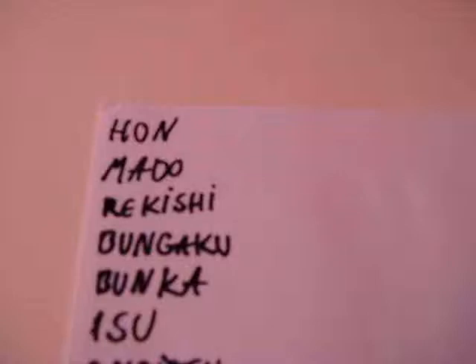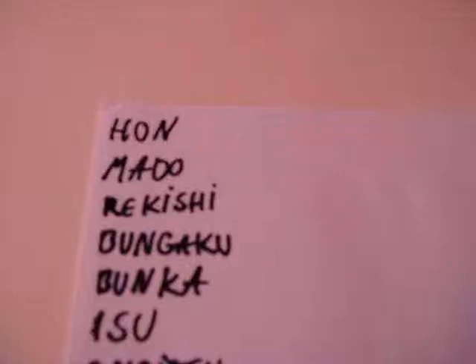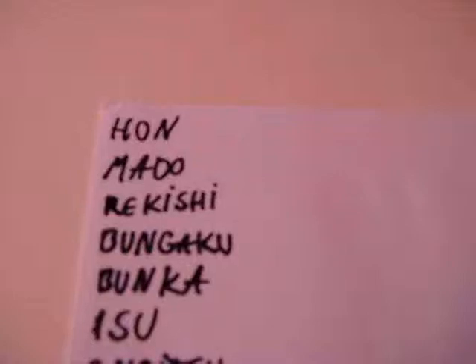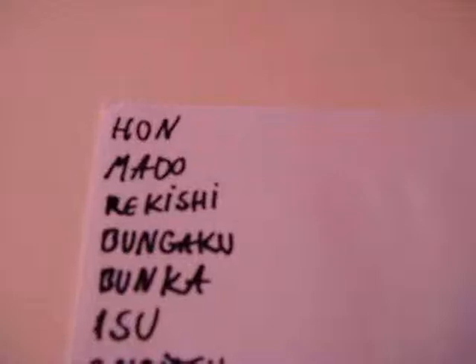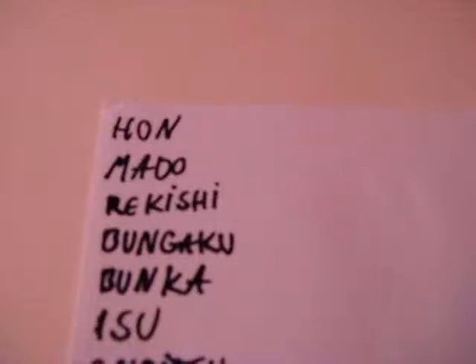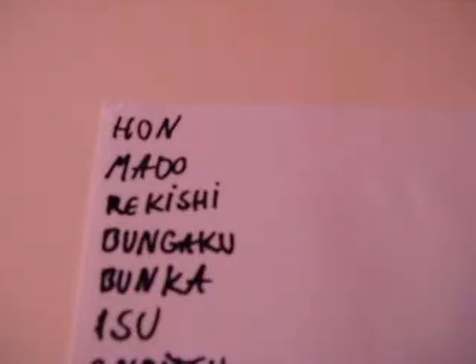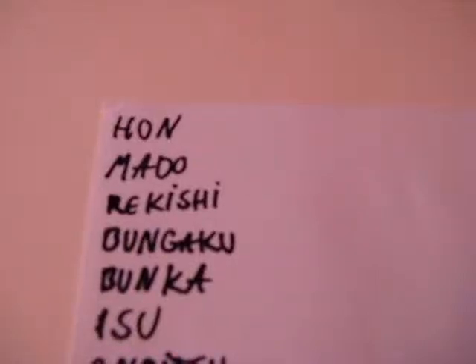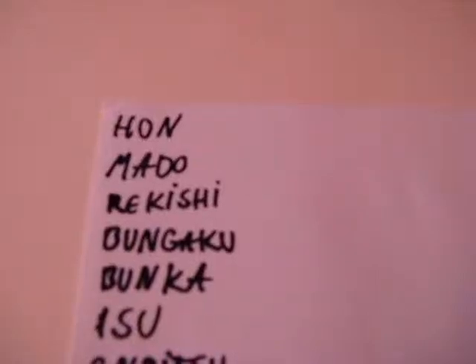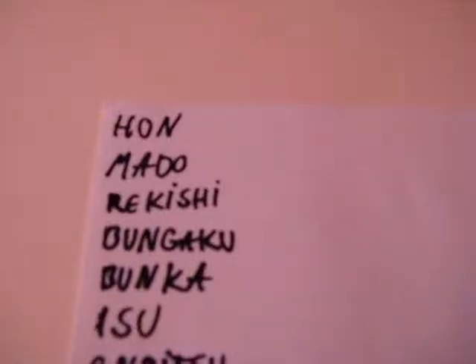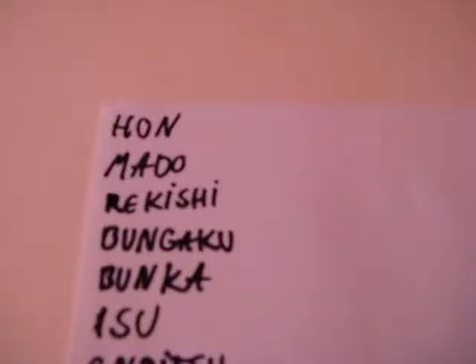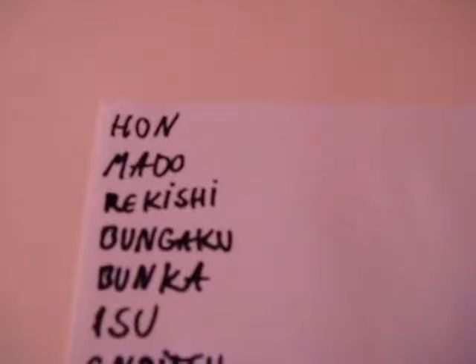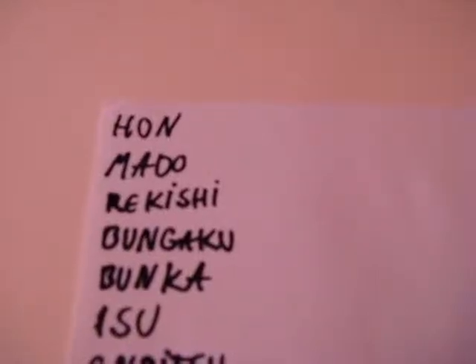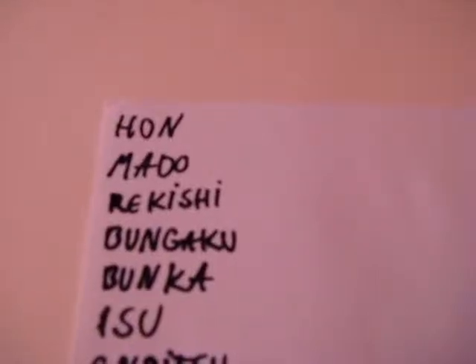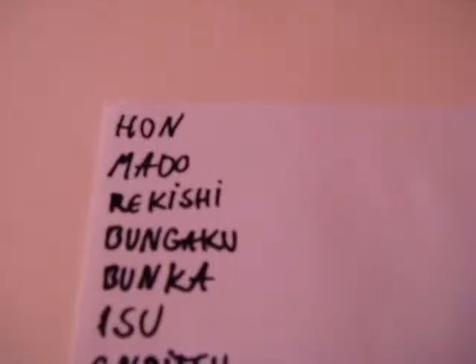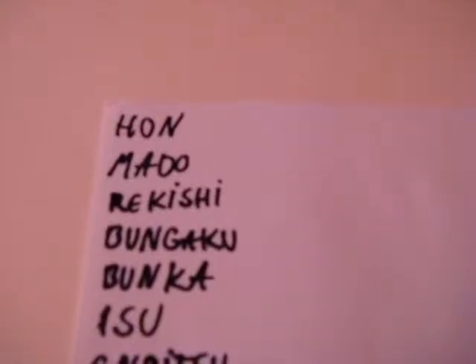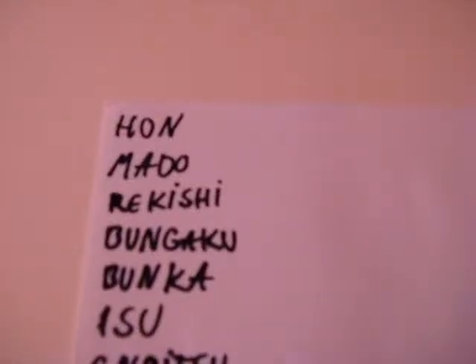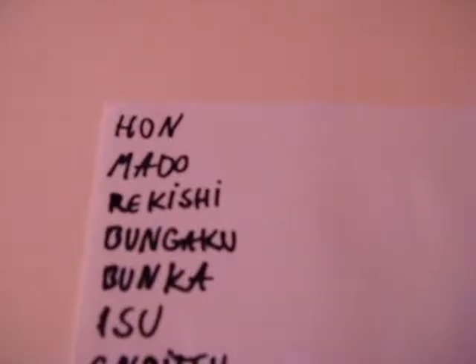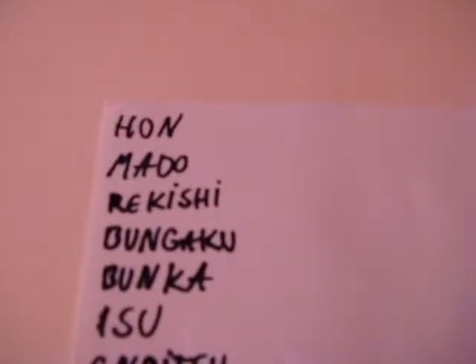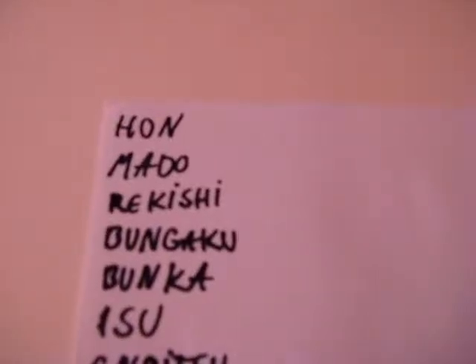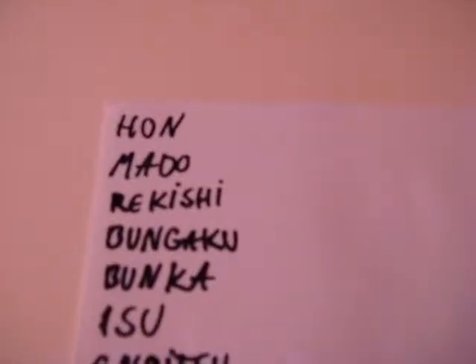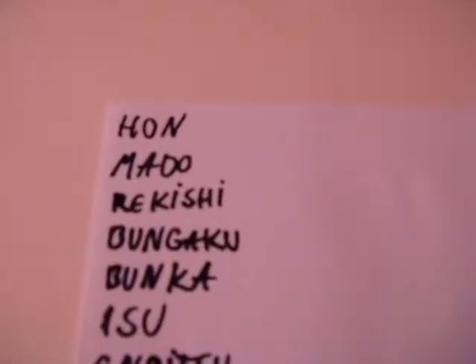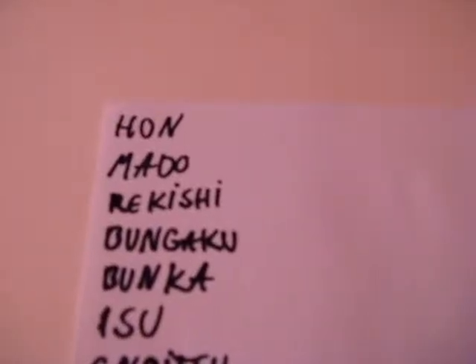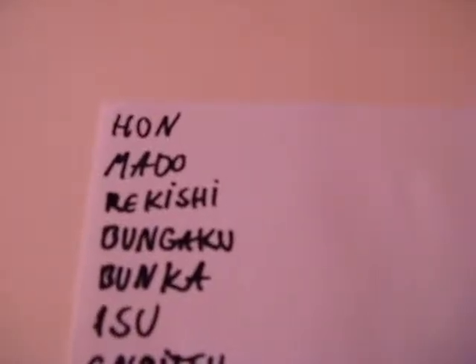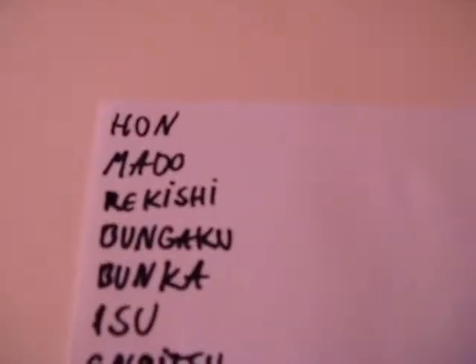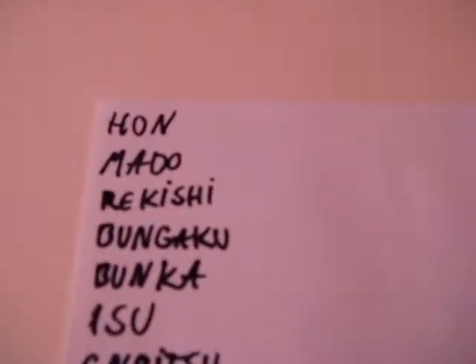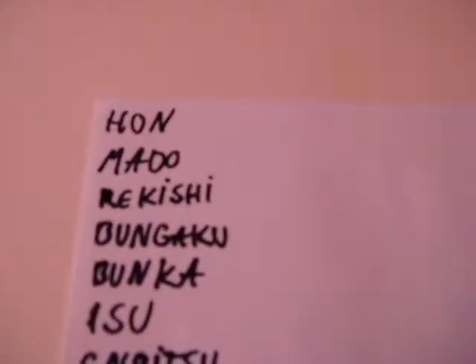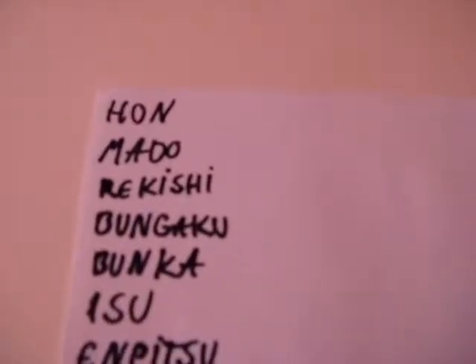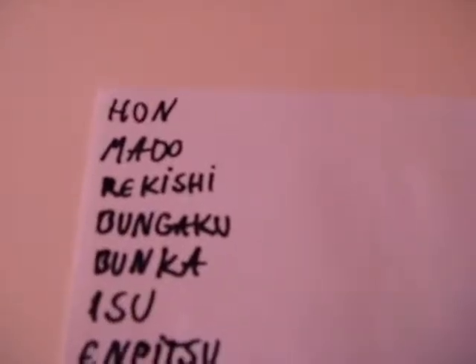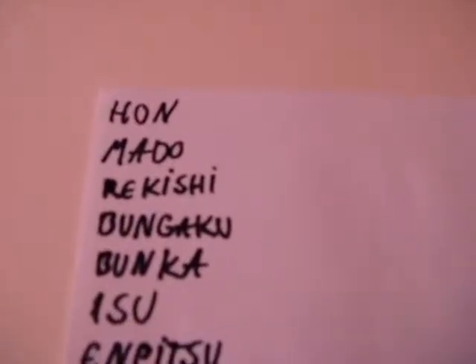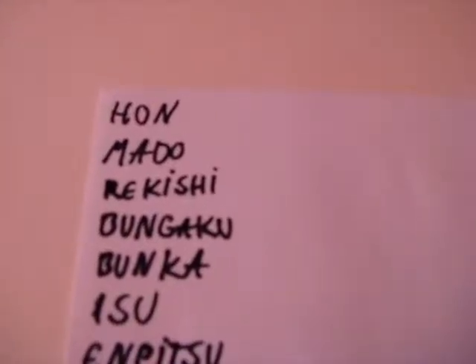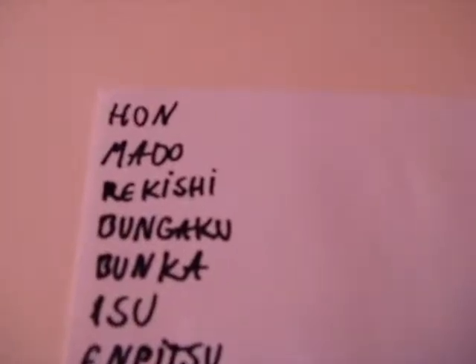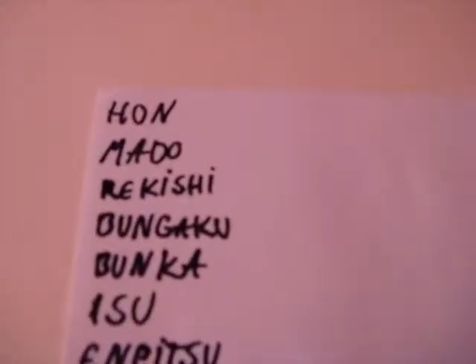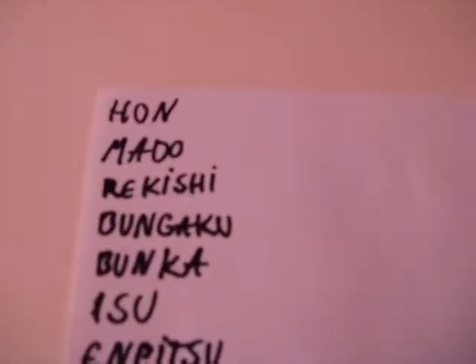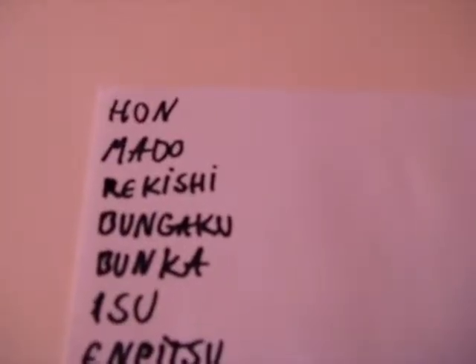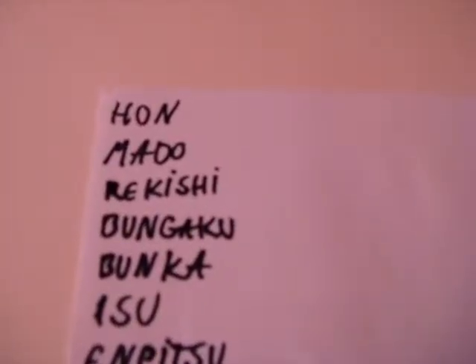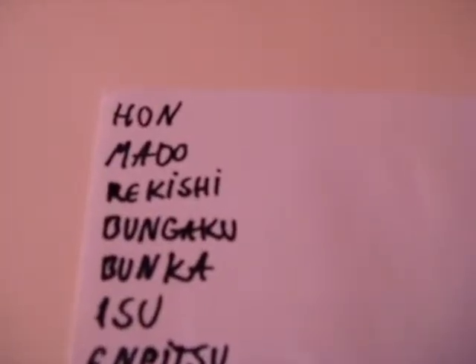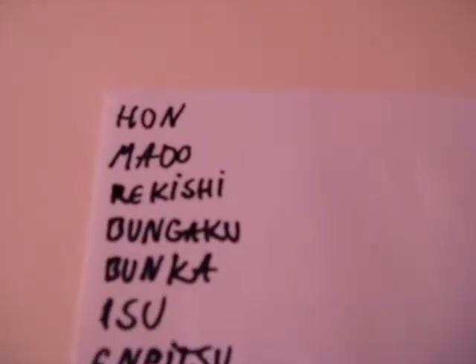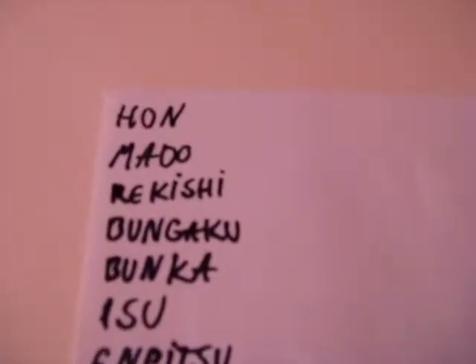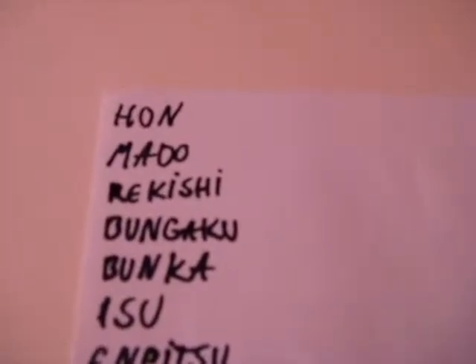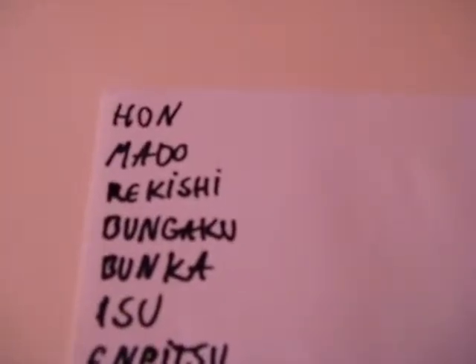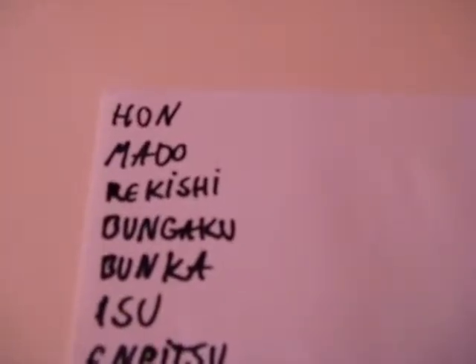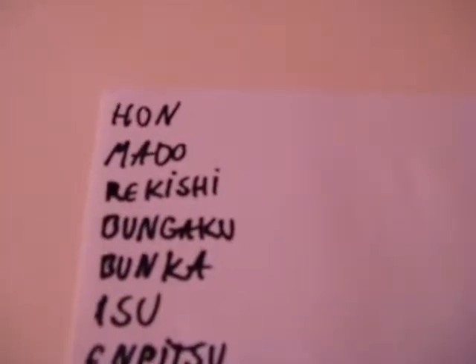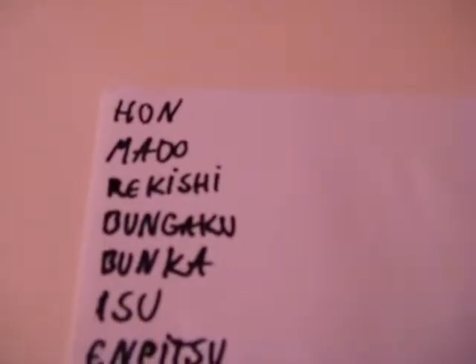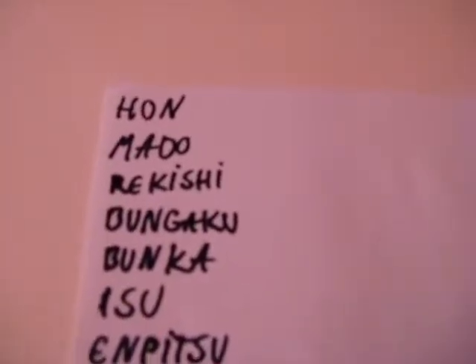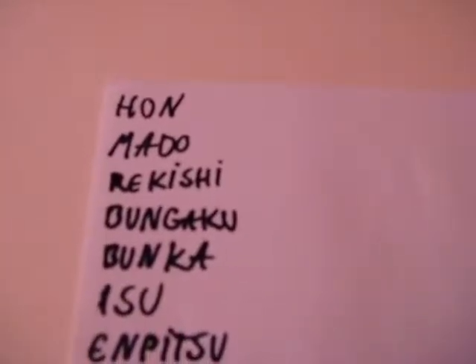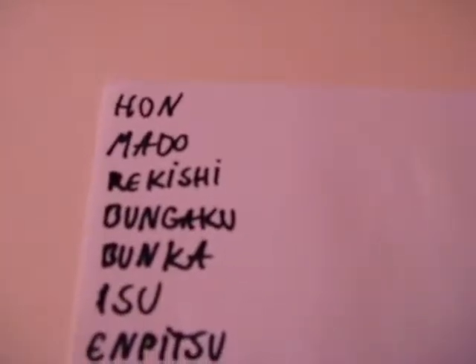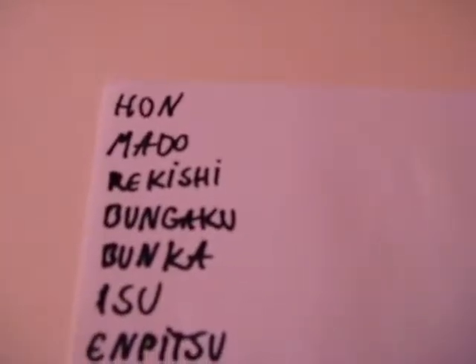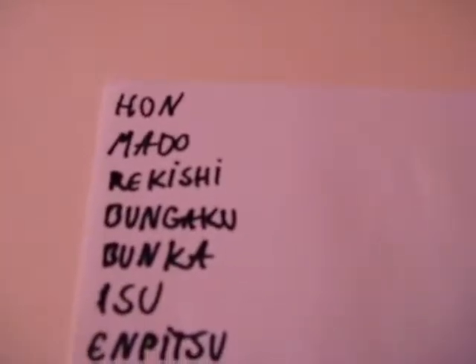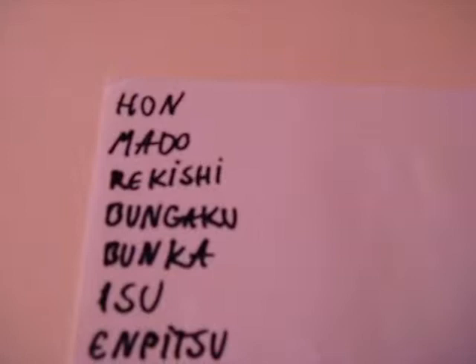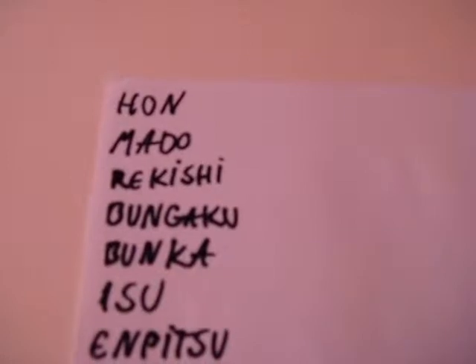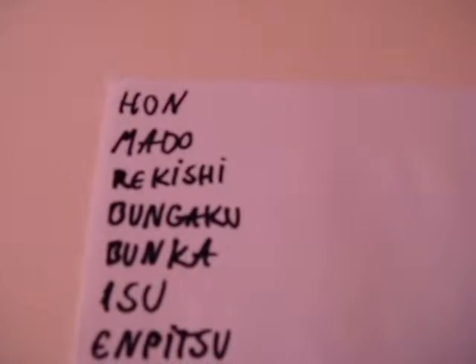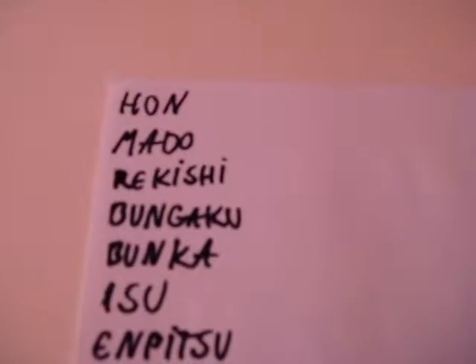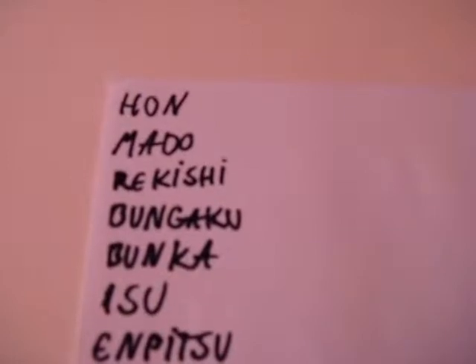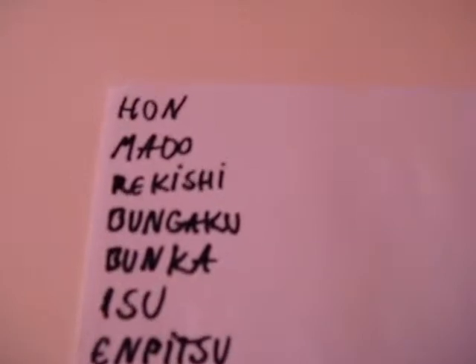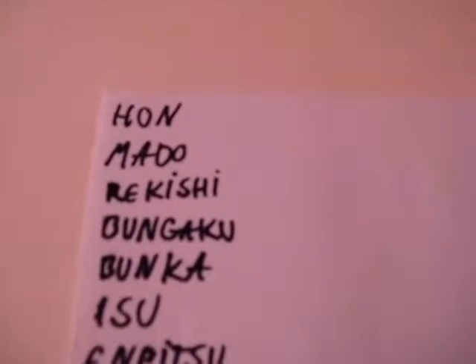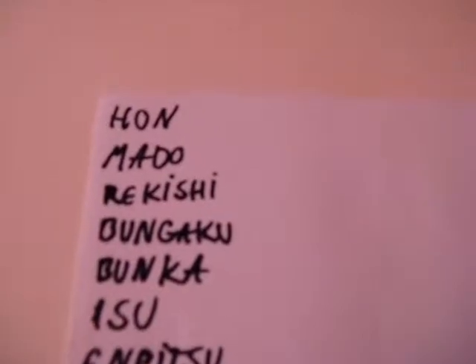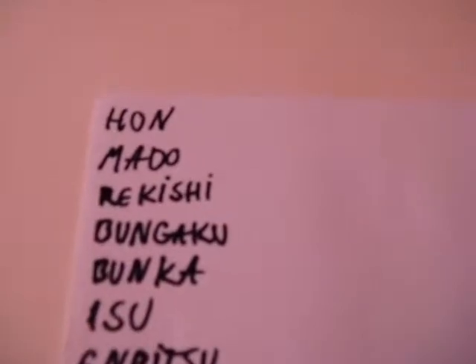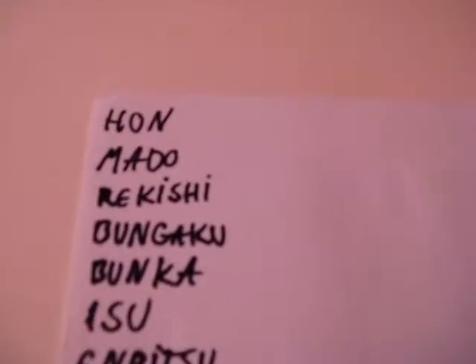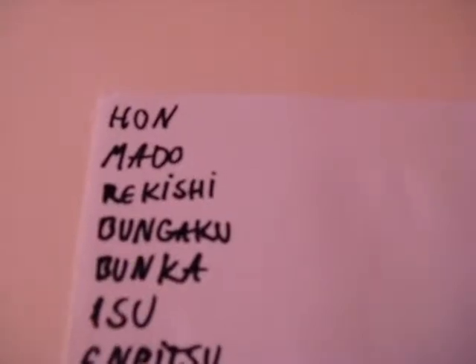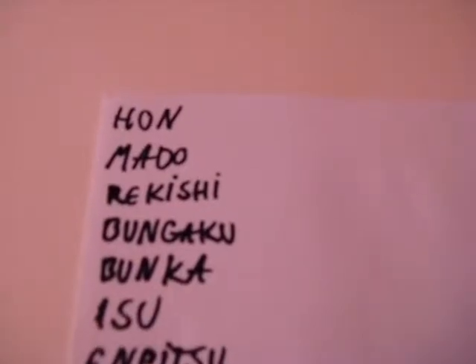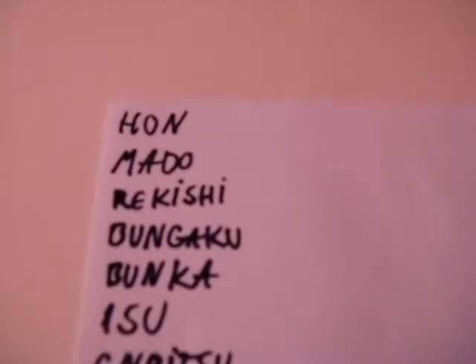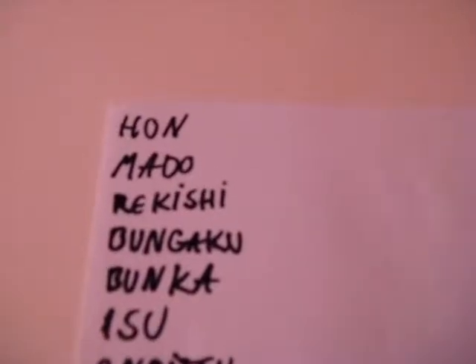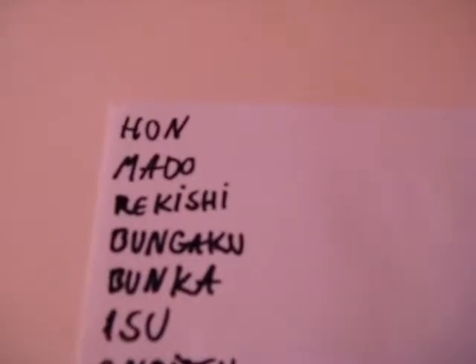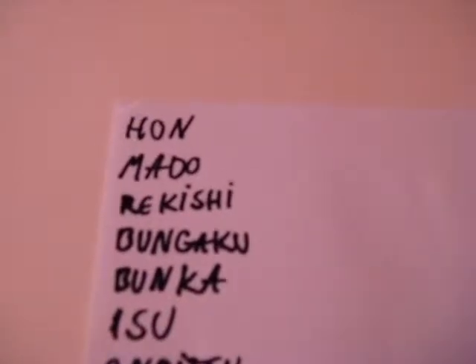Konichiwa! Today I wanted to show you some words. First, let's start with some words that you may find as objects in a classroom.